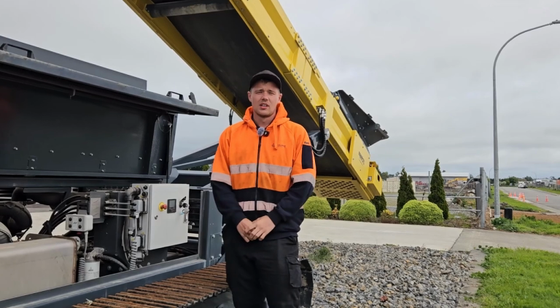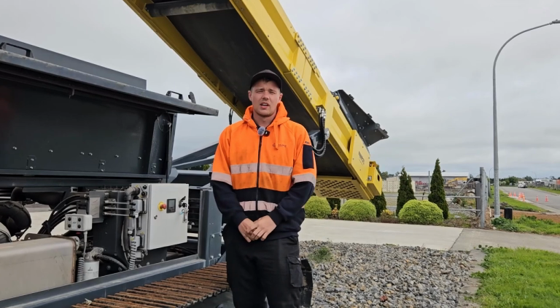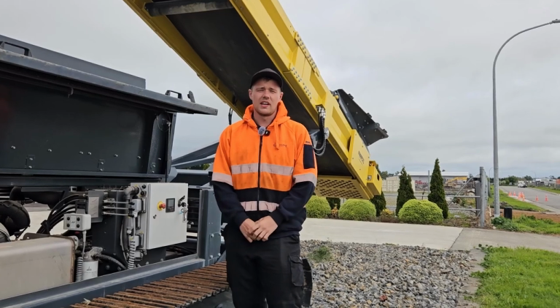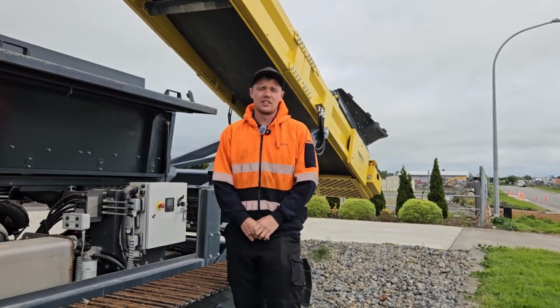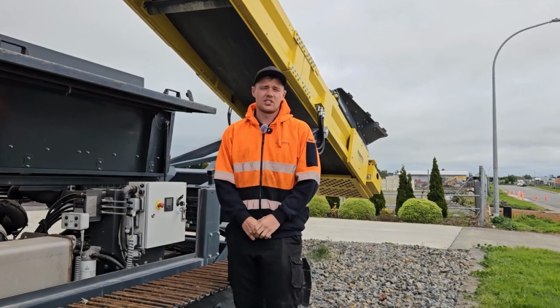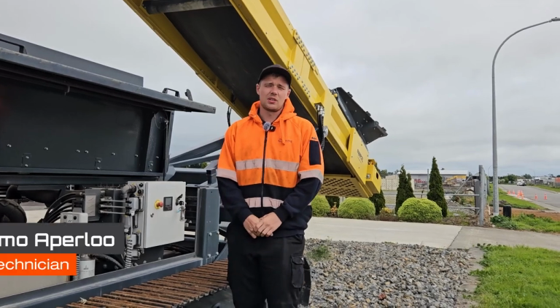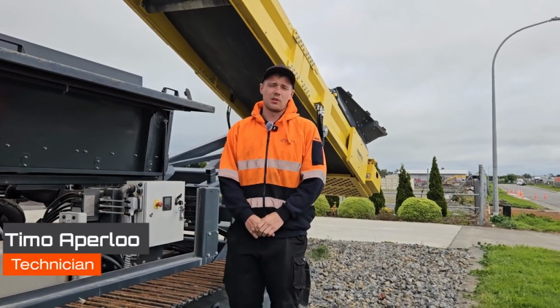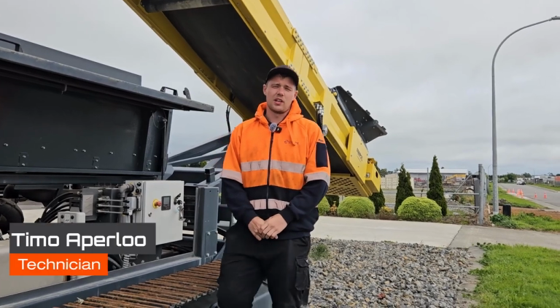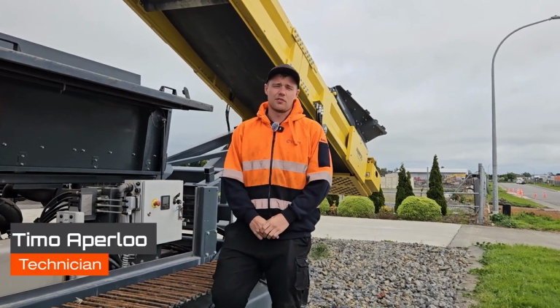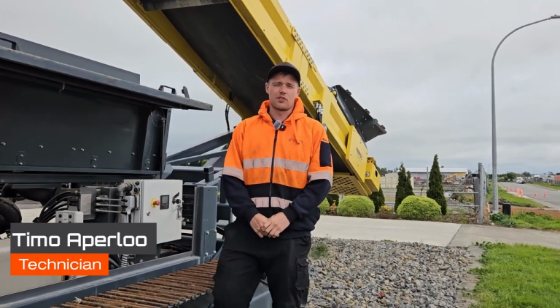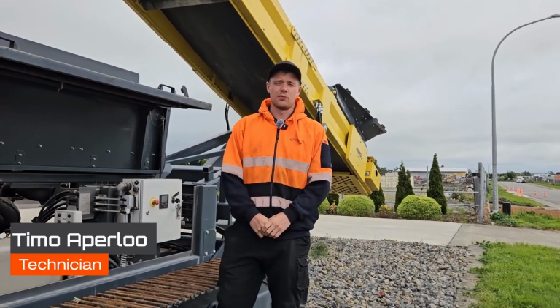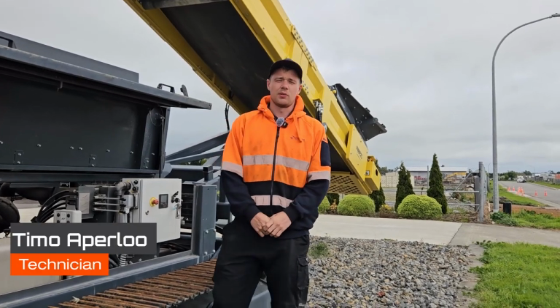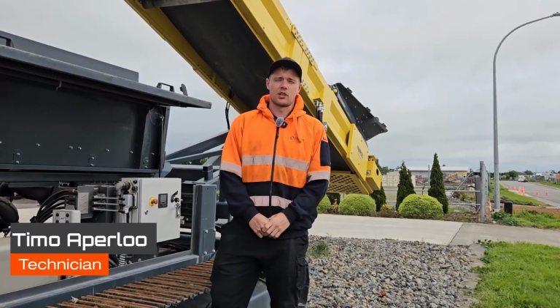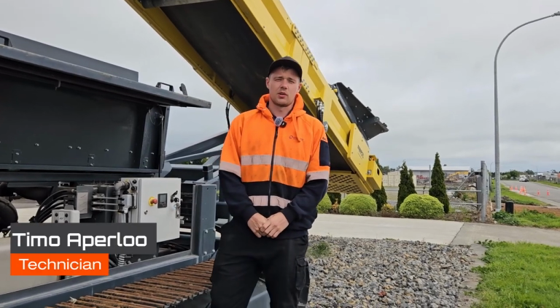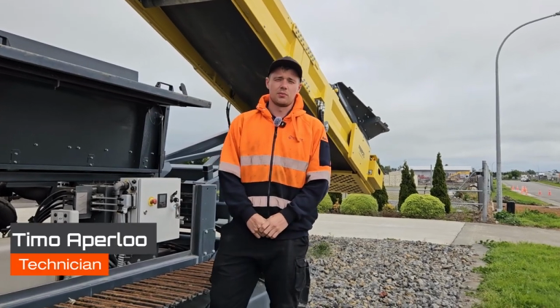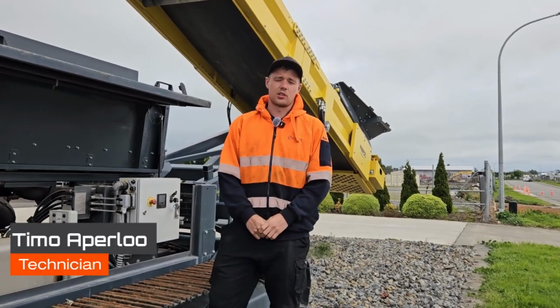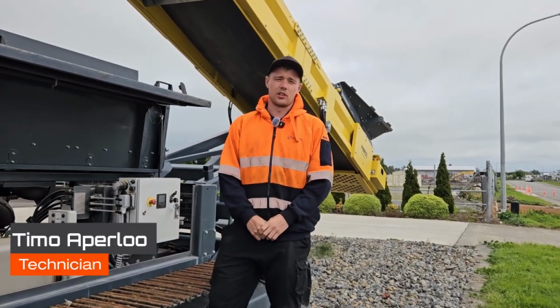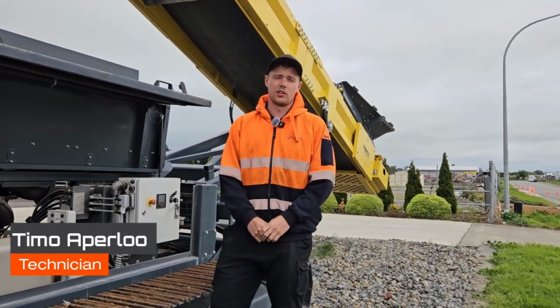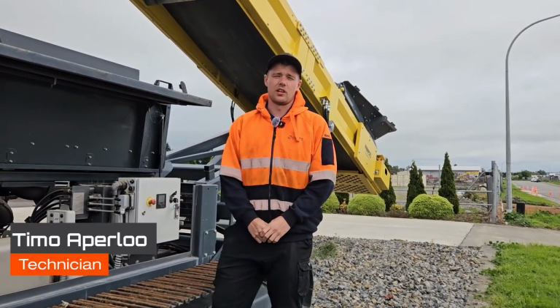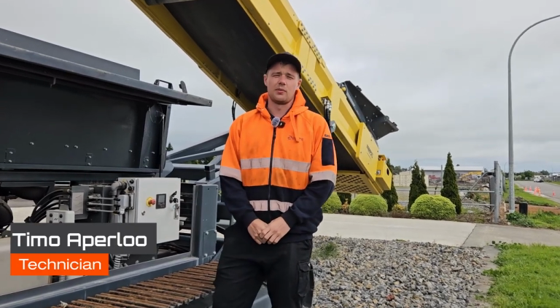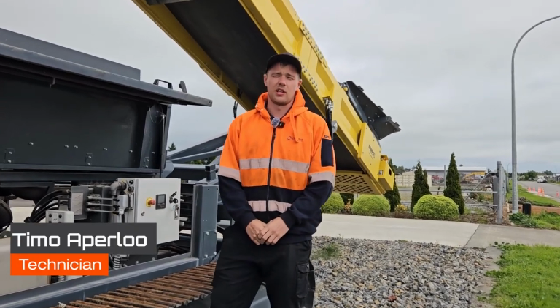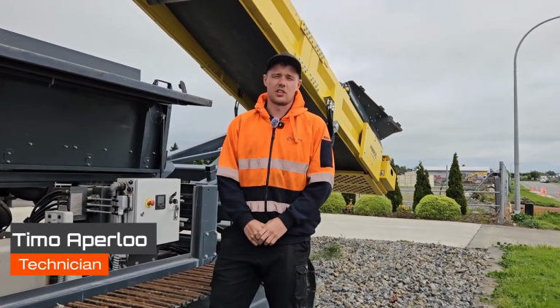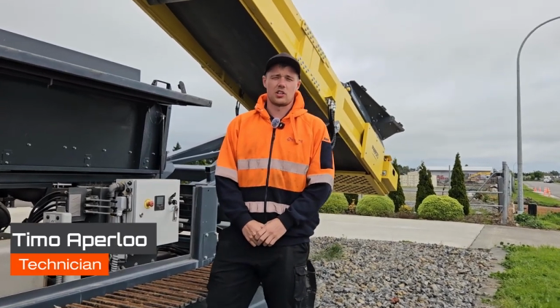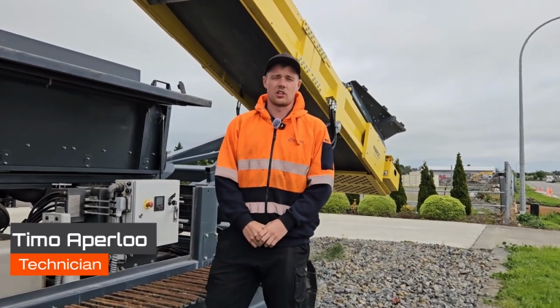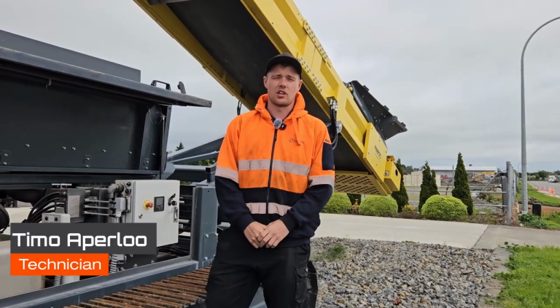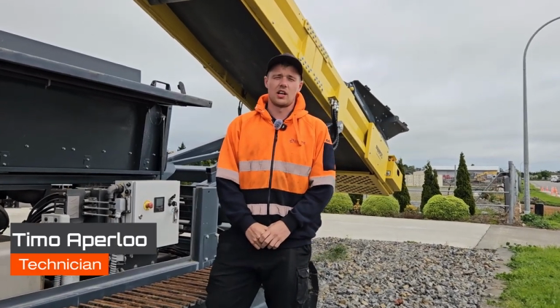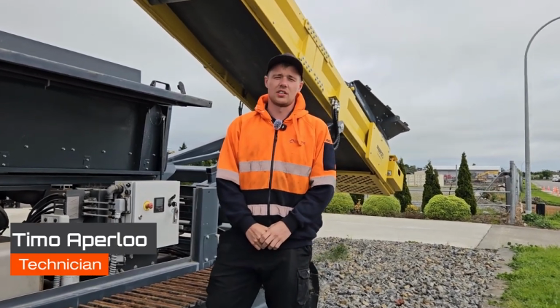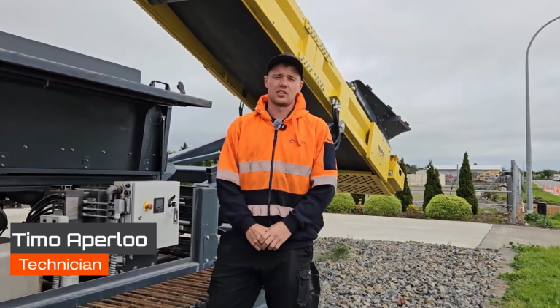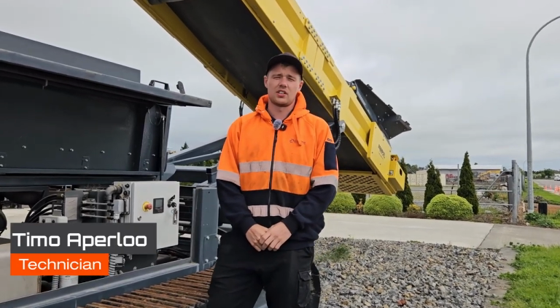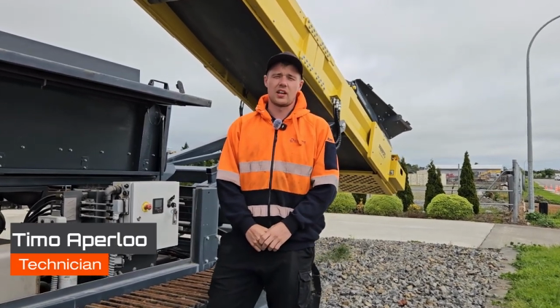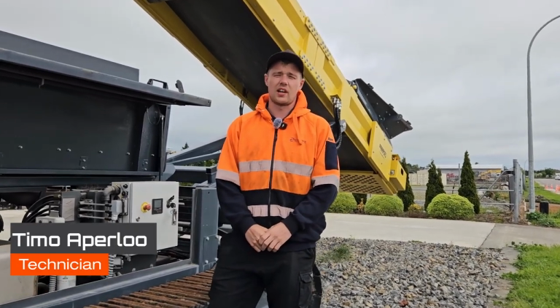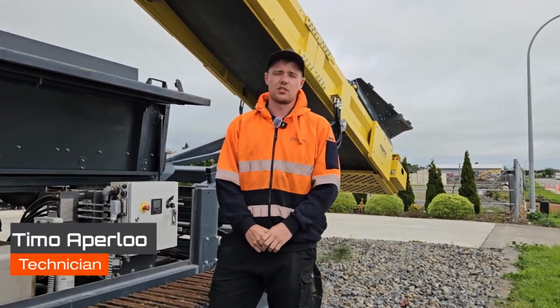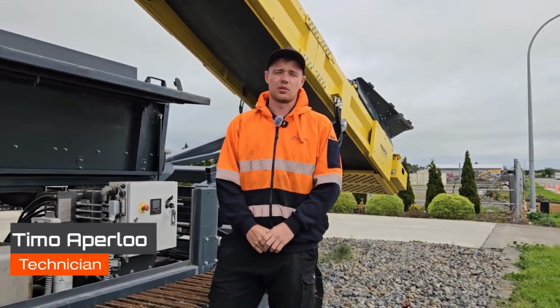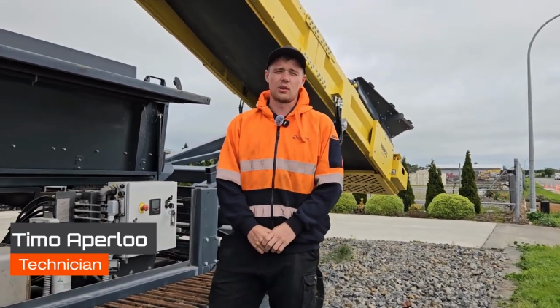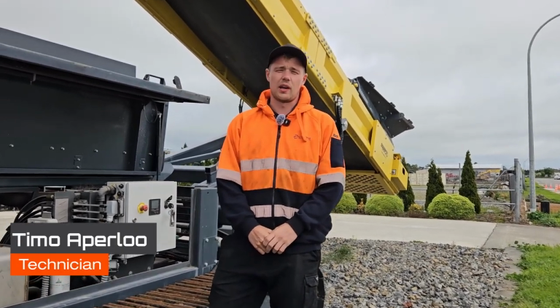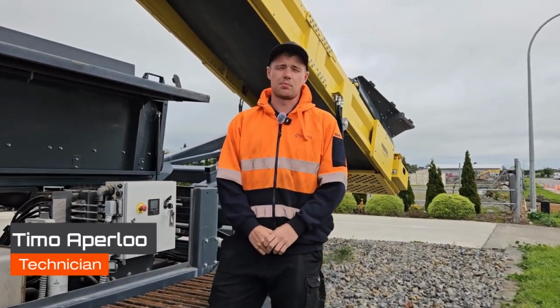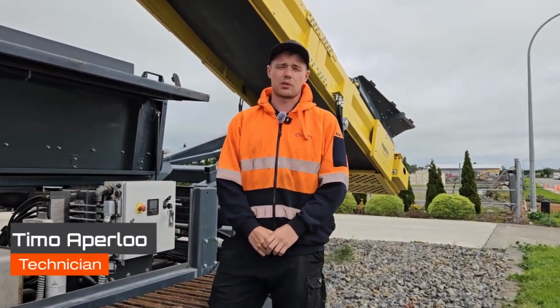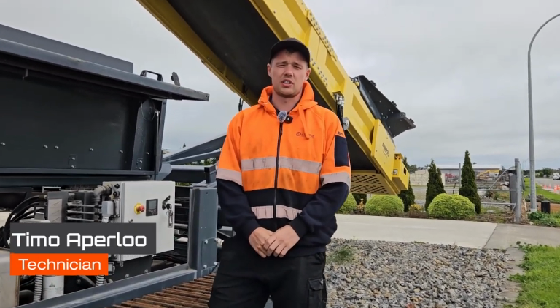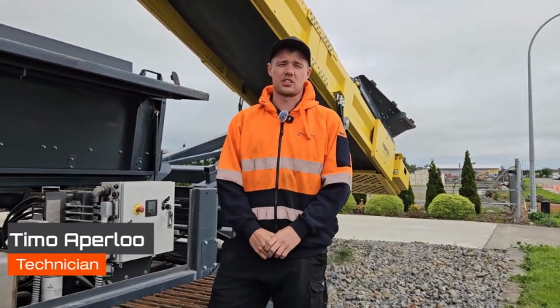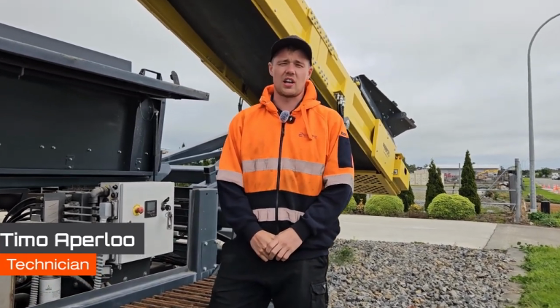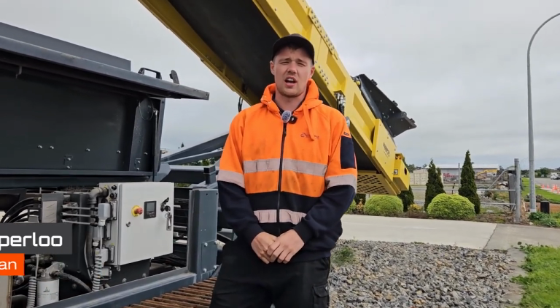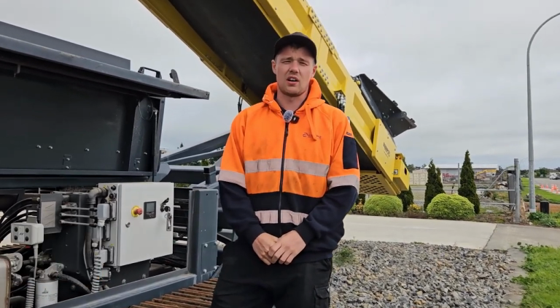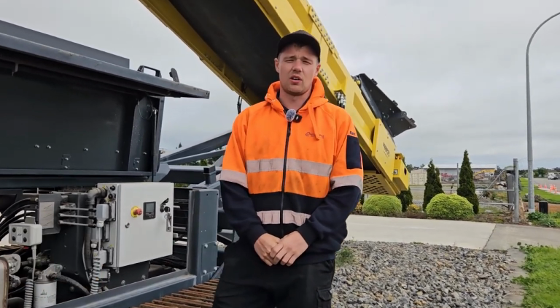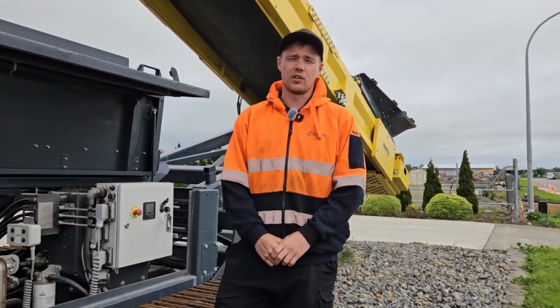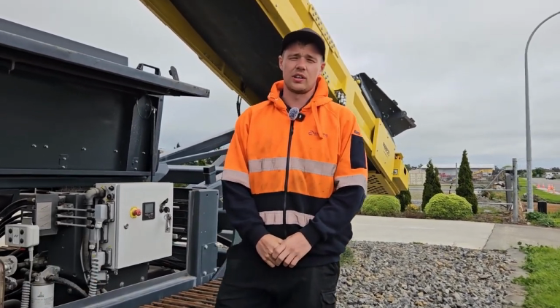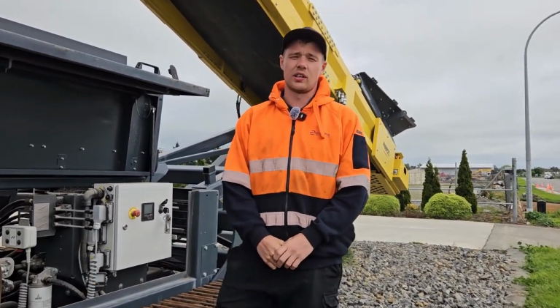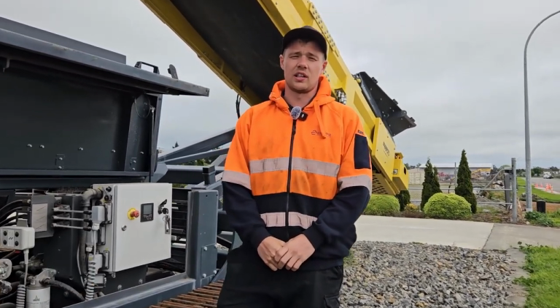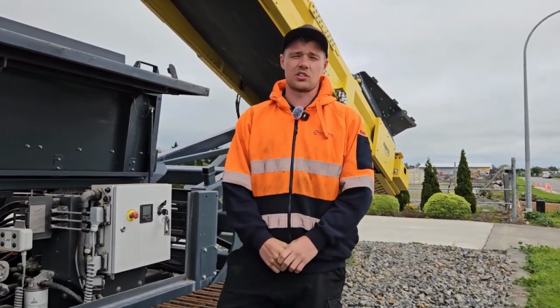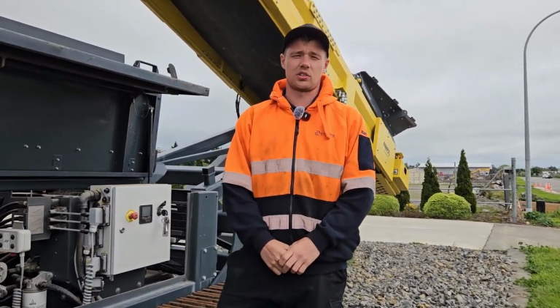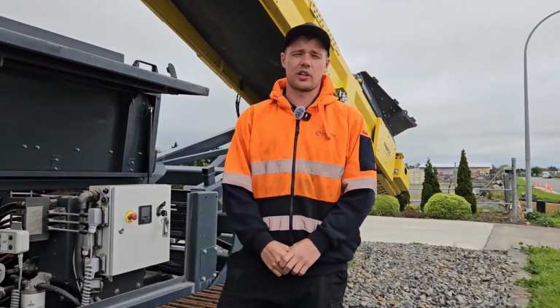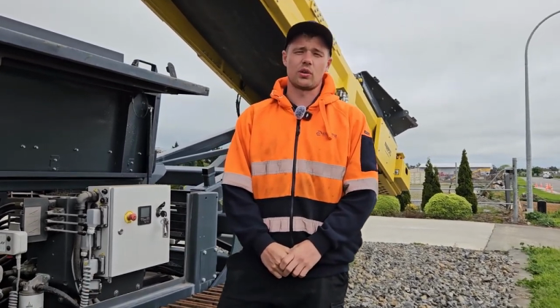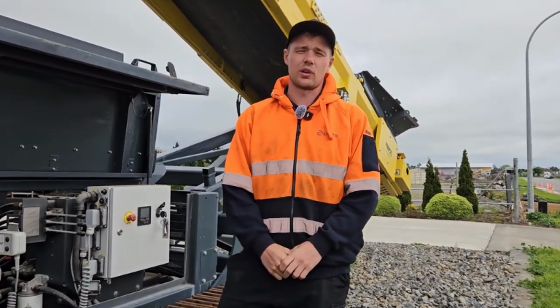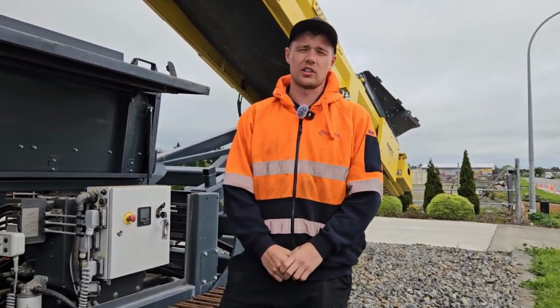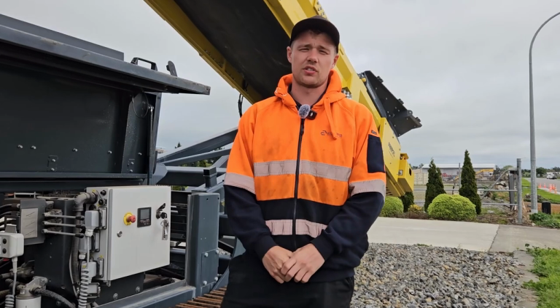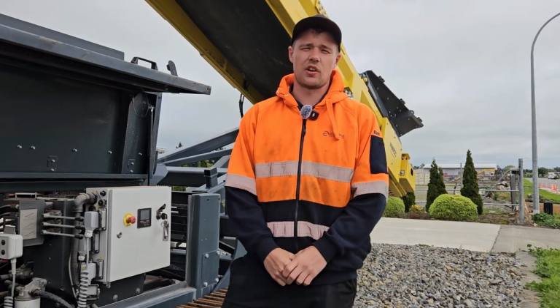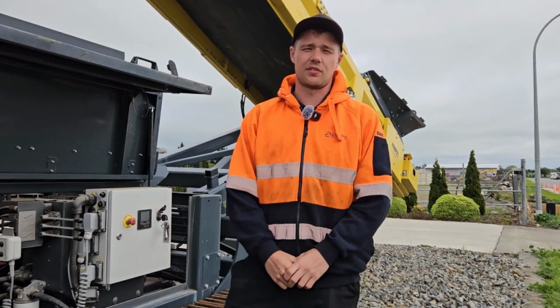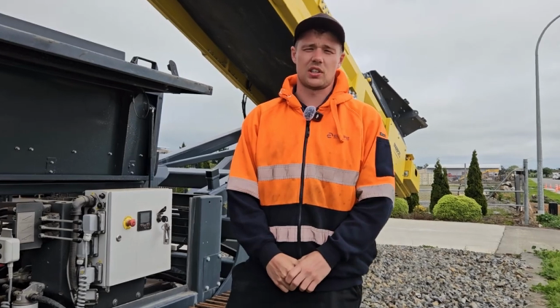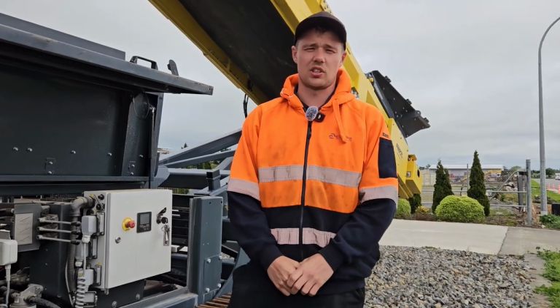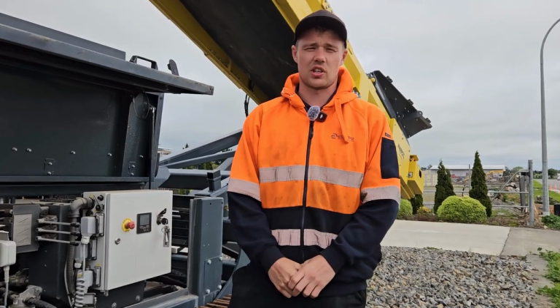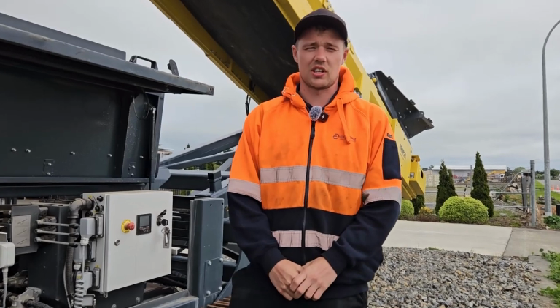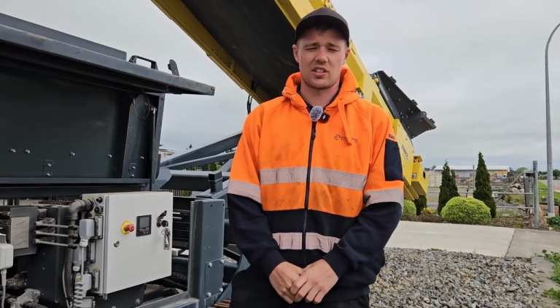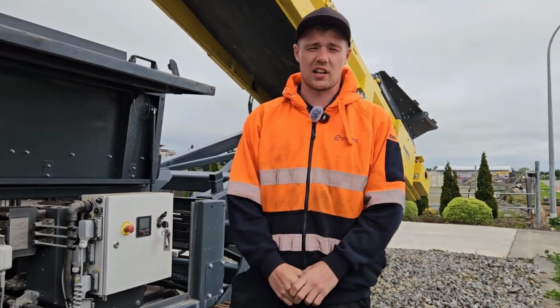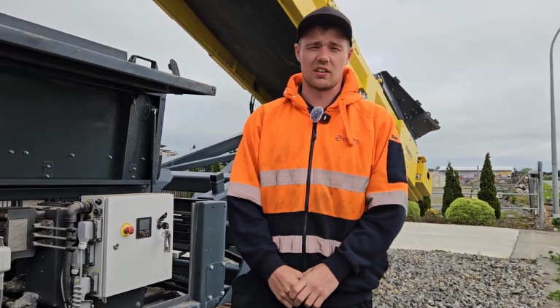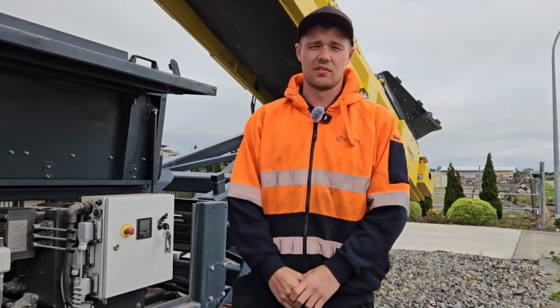Hey, it's Timo here from Equip2 and I'm here to show you guys how to do a pre-start on a S3 or S5 Keystrak stacker.